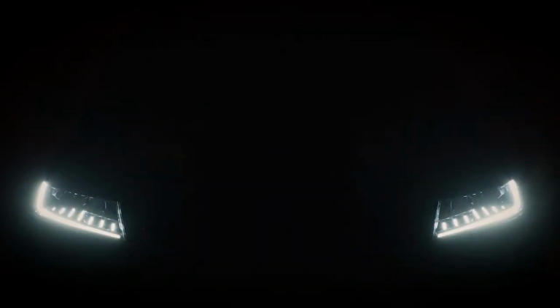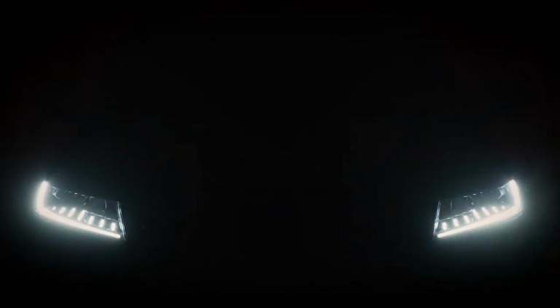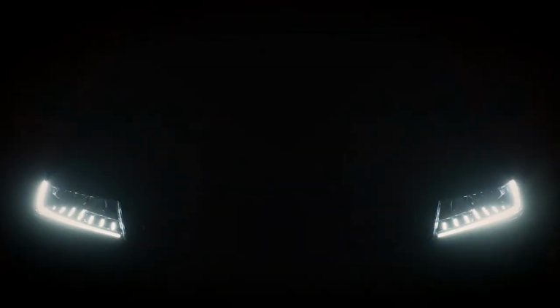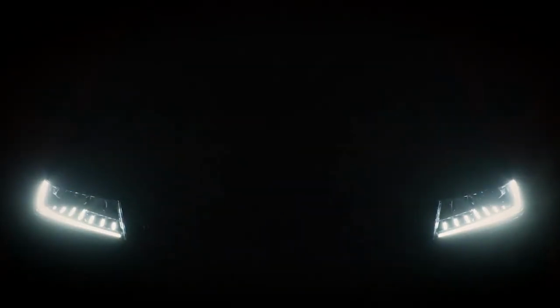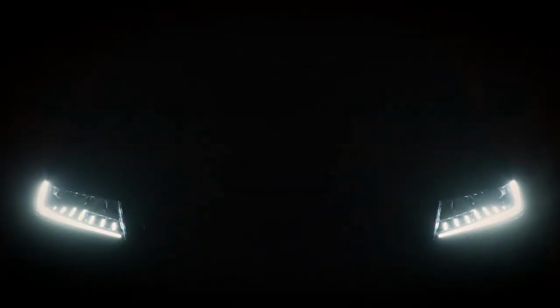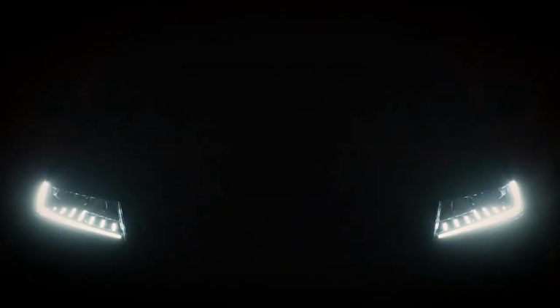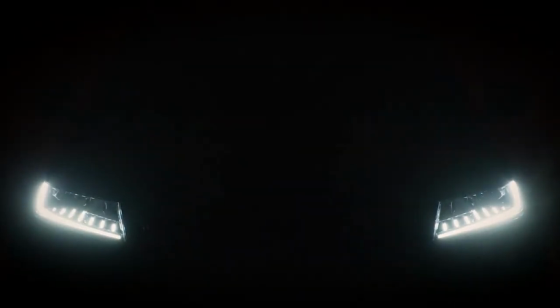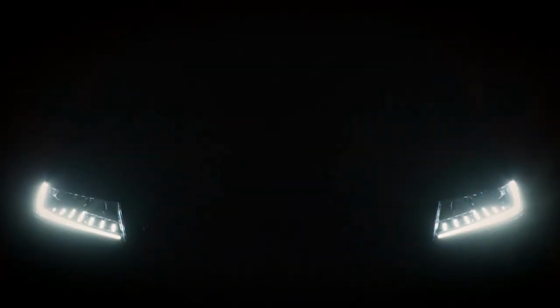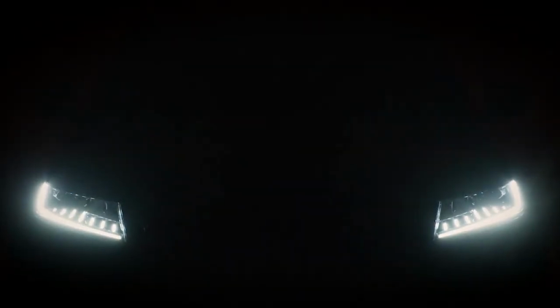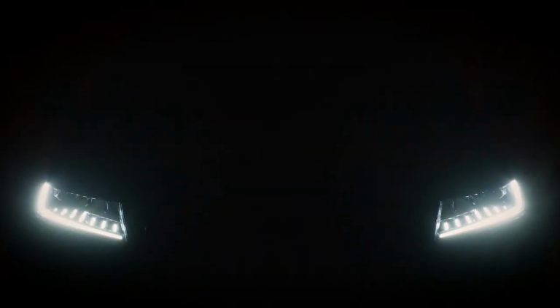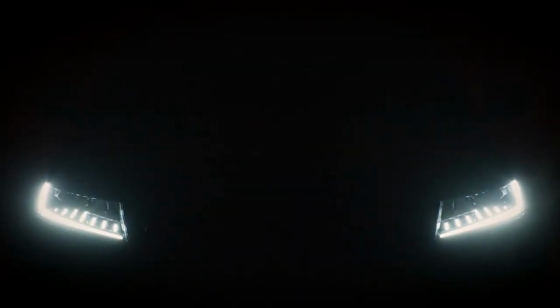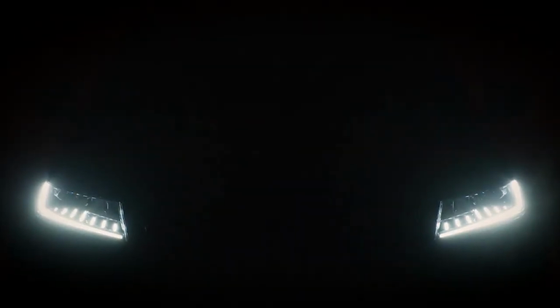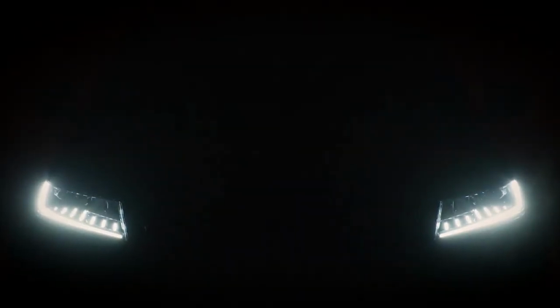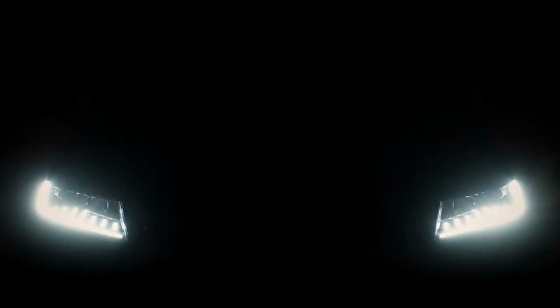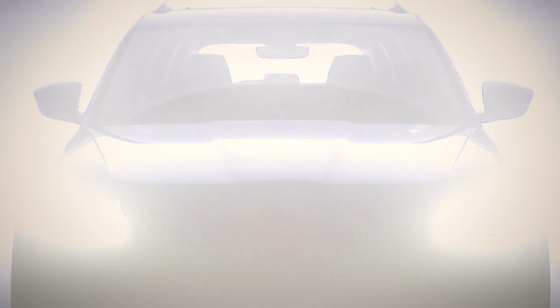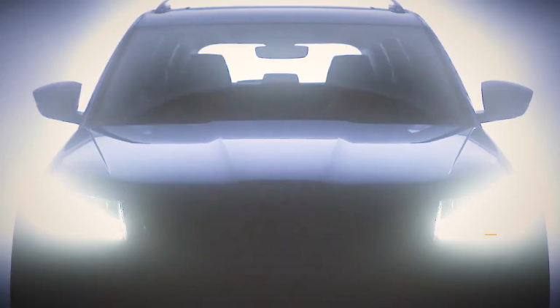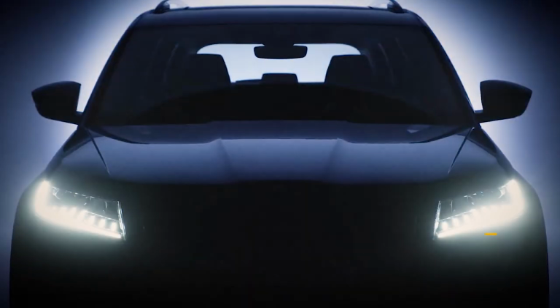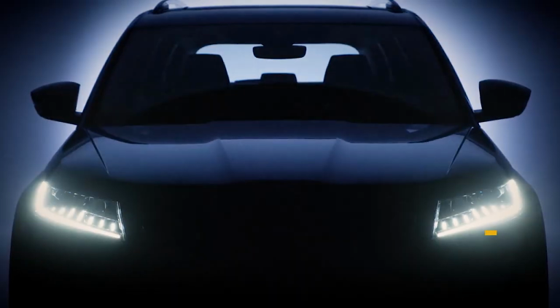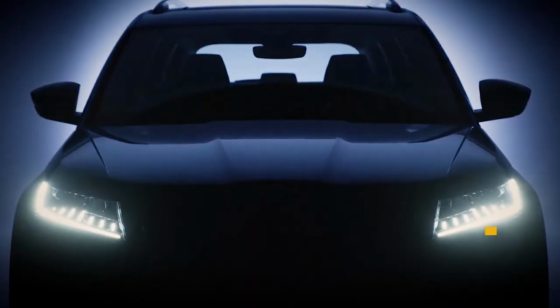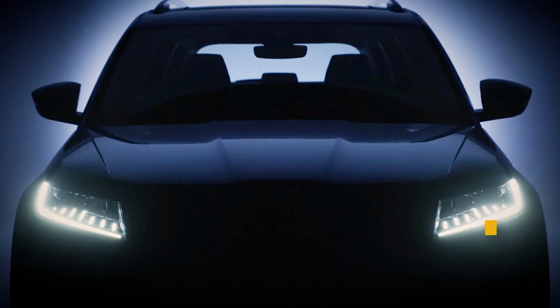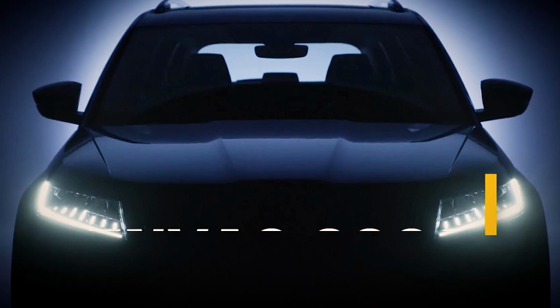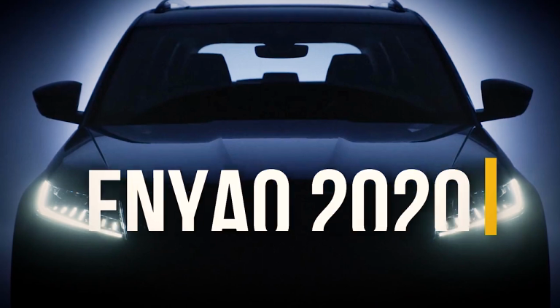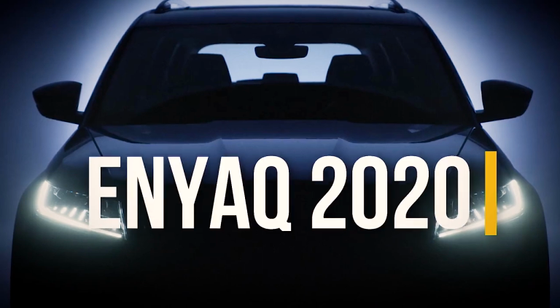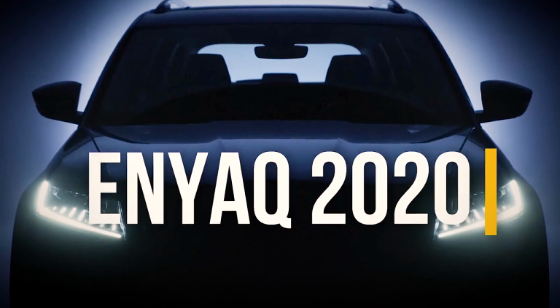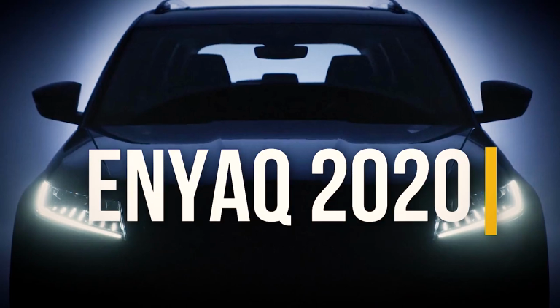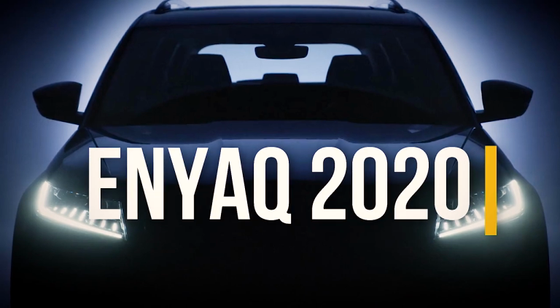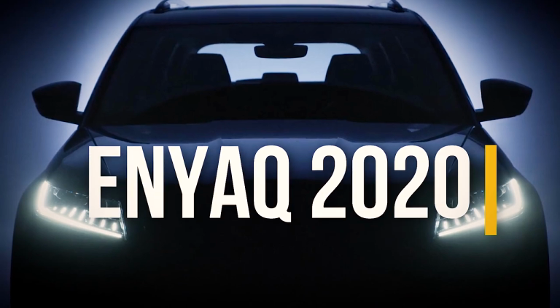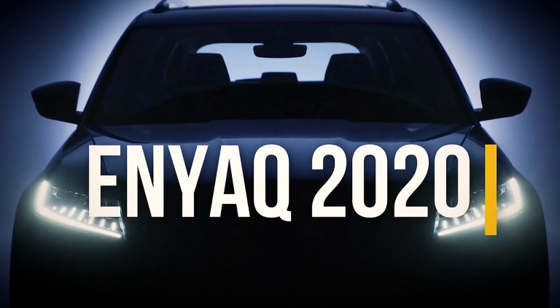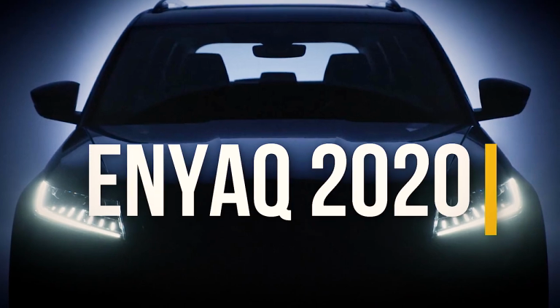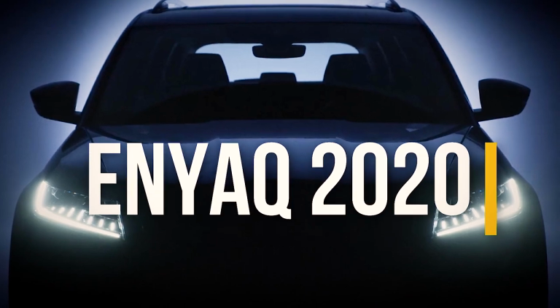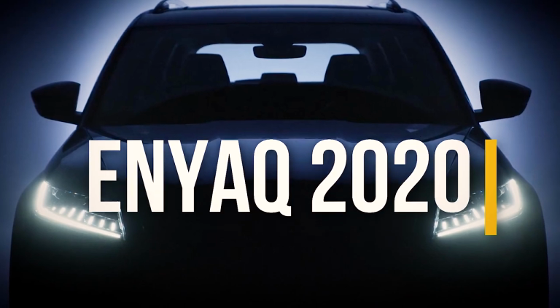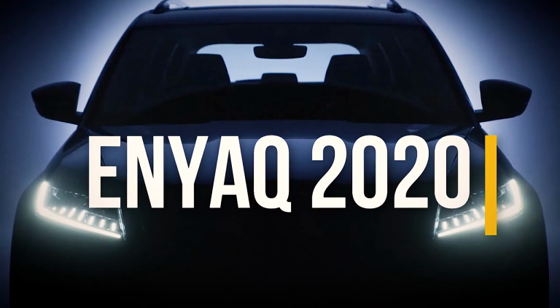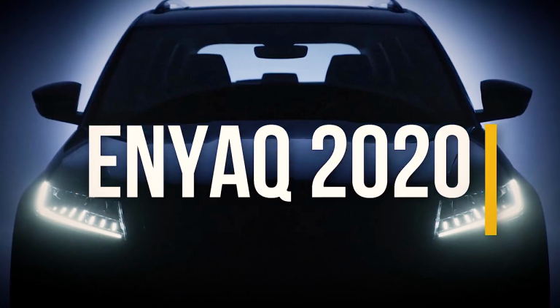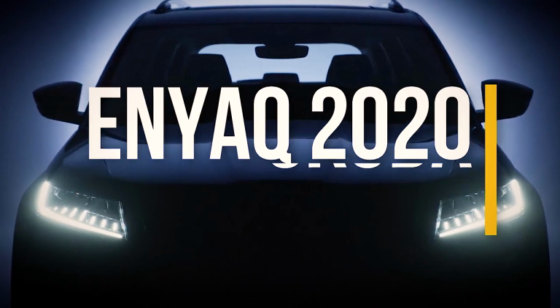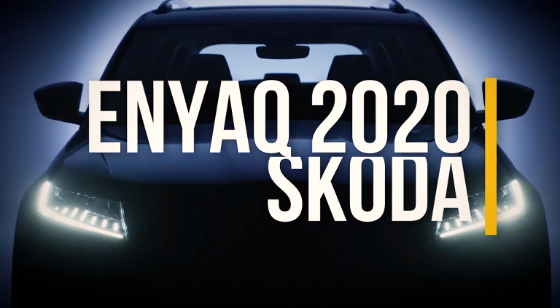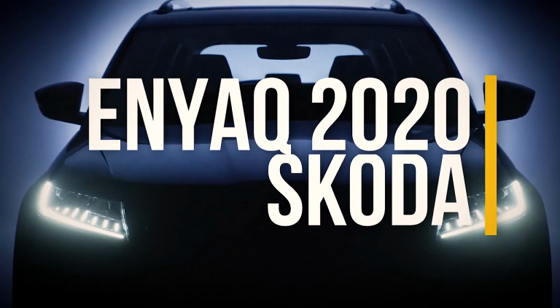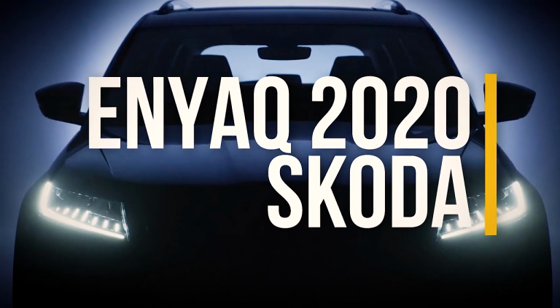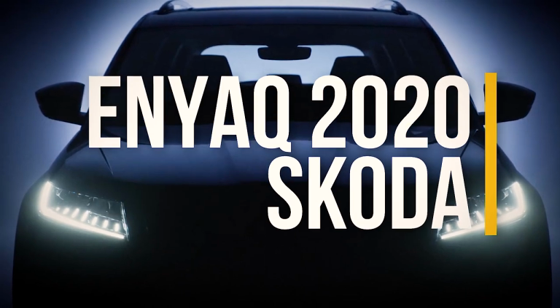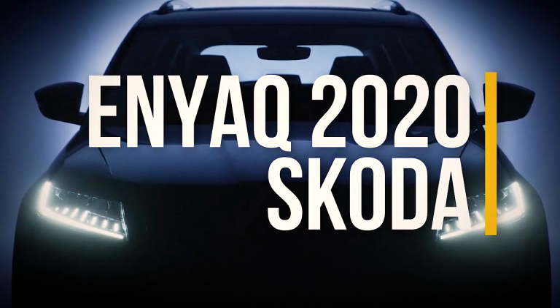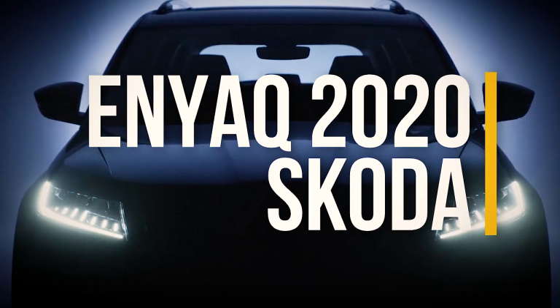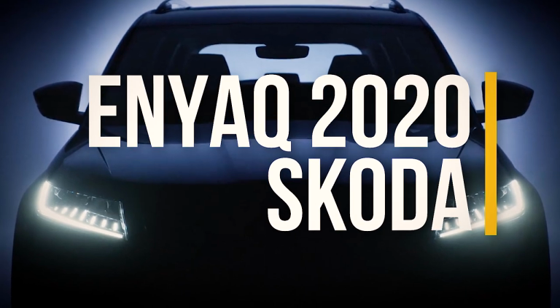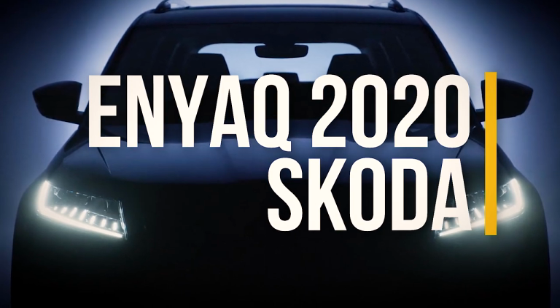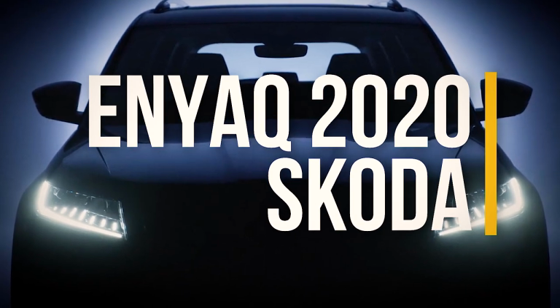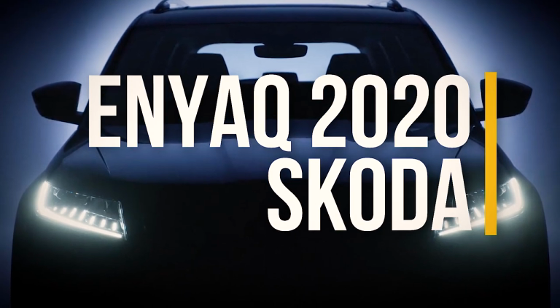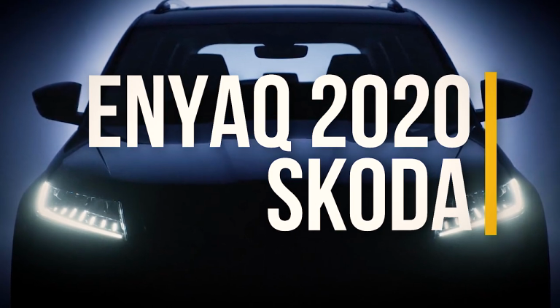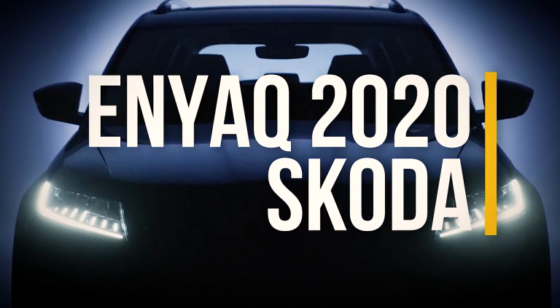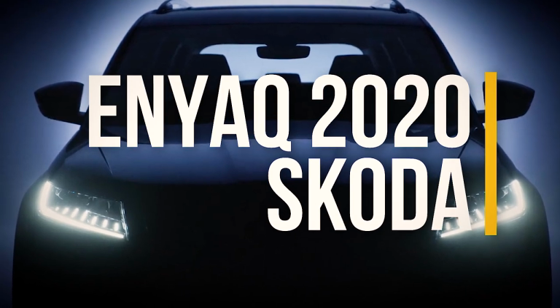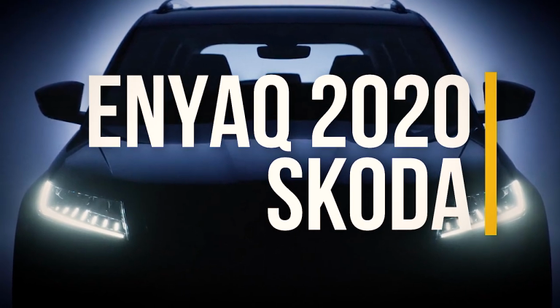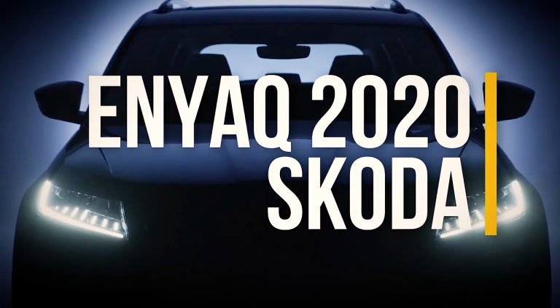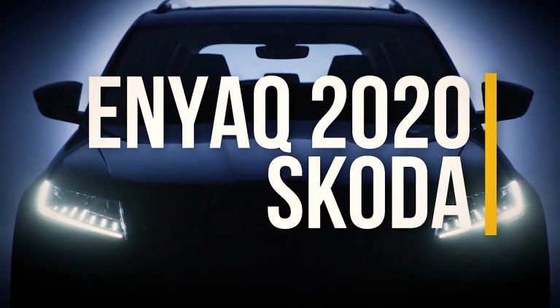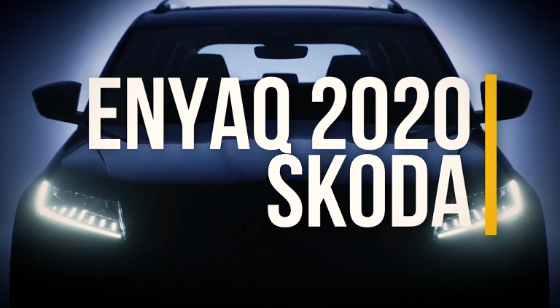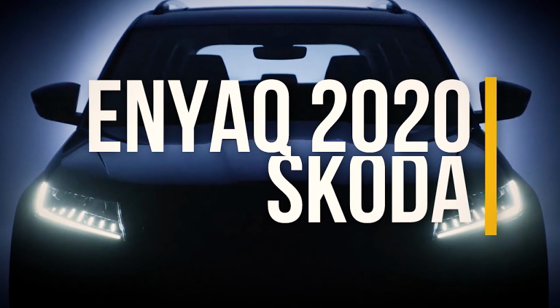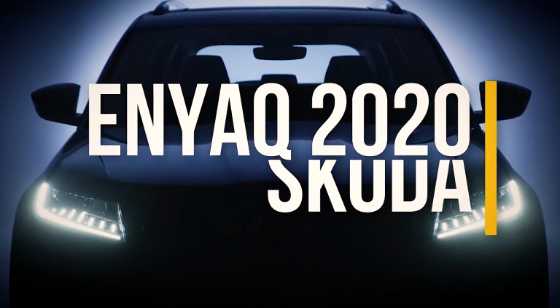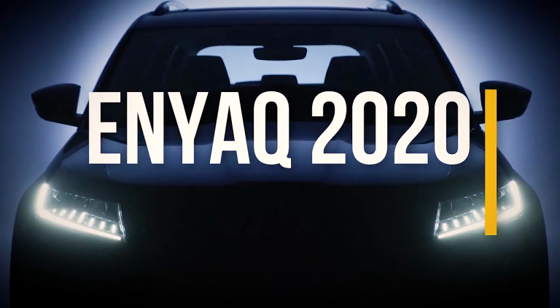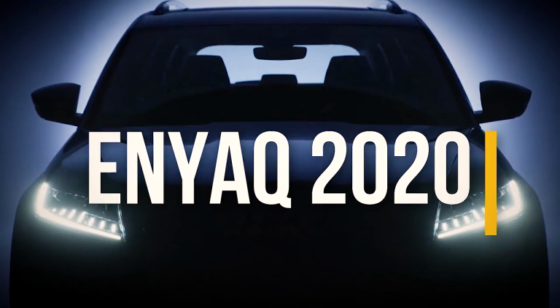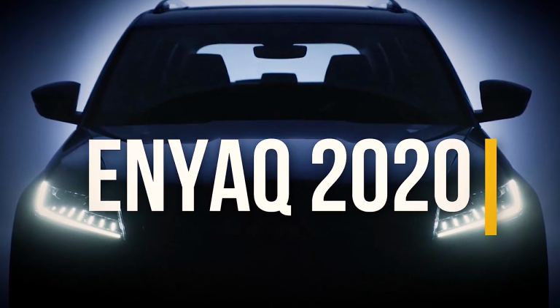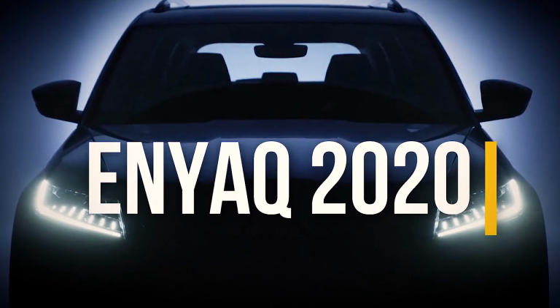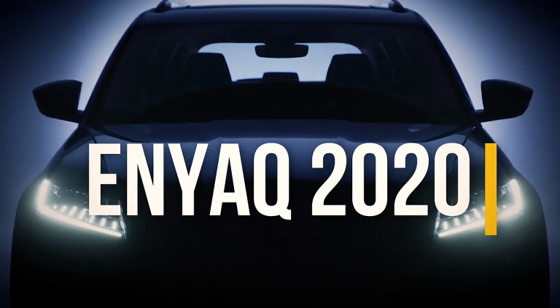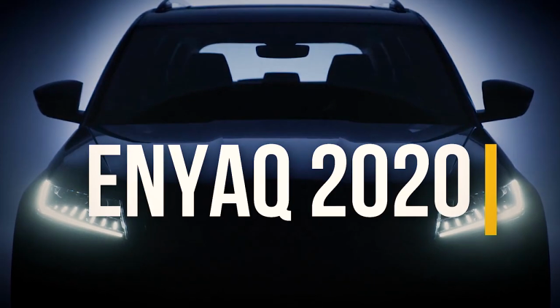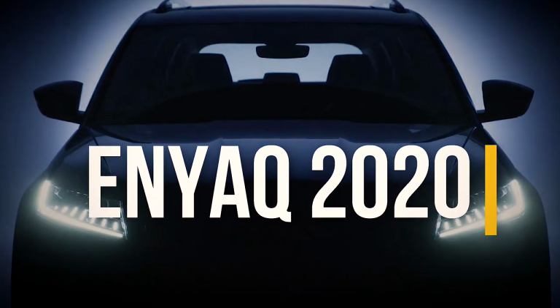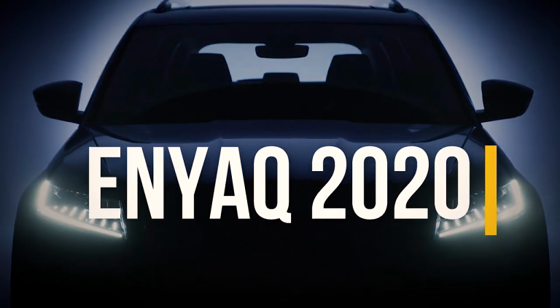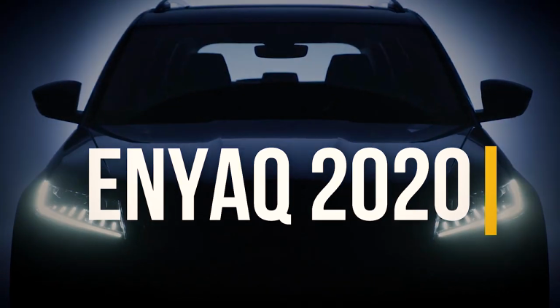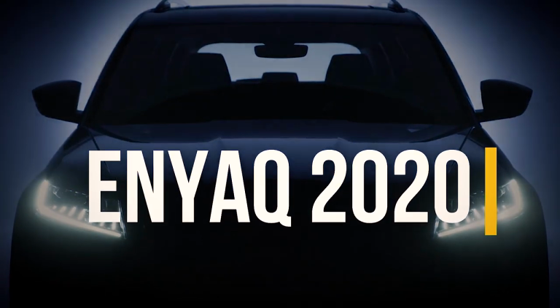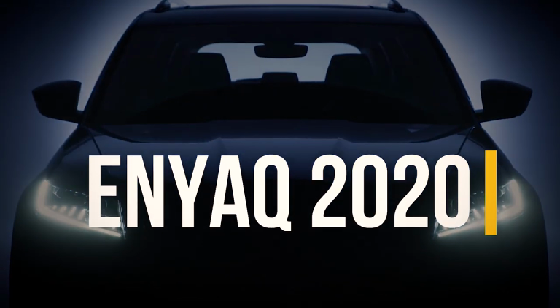What are your thoughts on the ENIAC 2020? Write your thoughts in the comments below and subscribe to my channel.